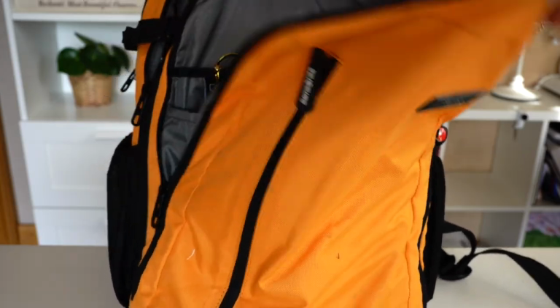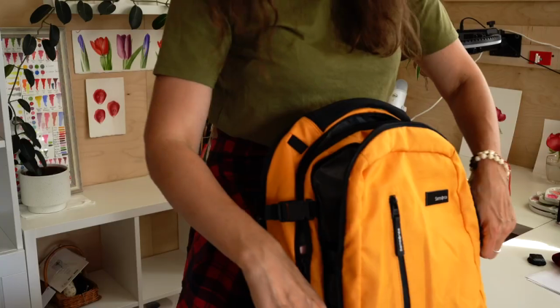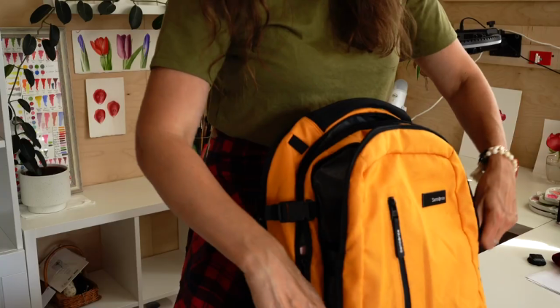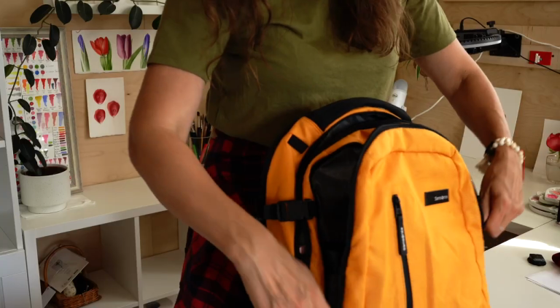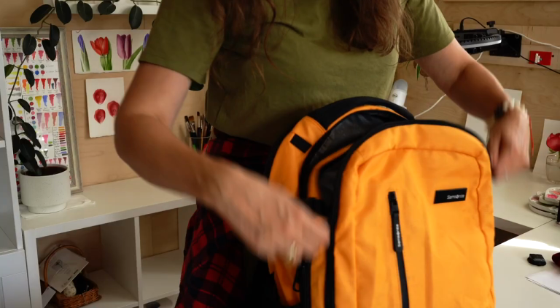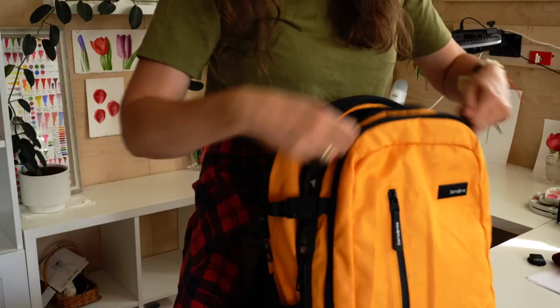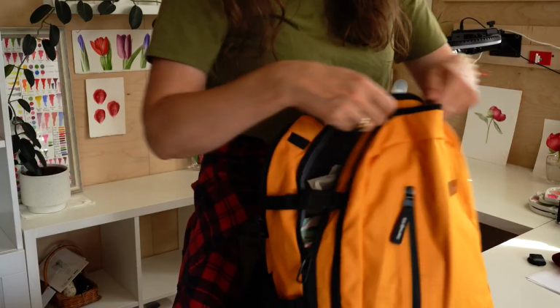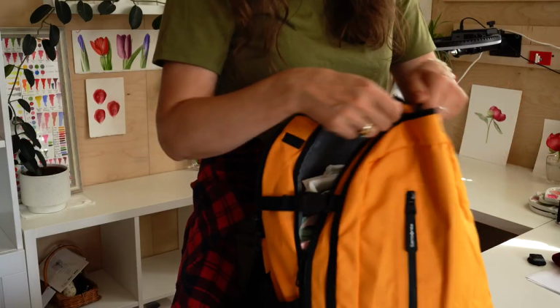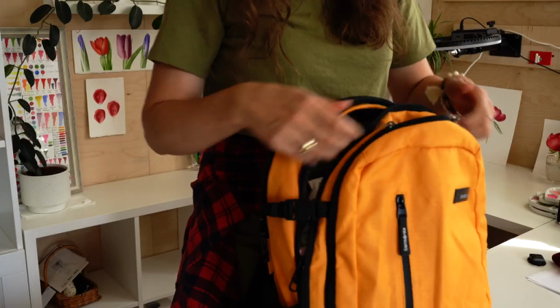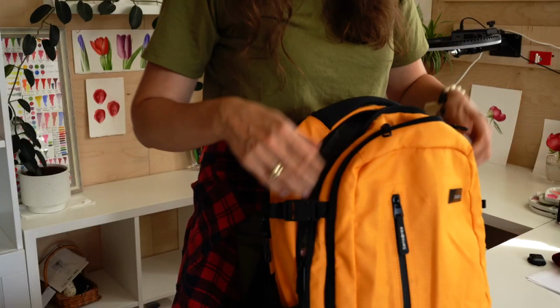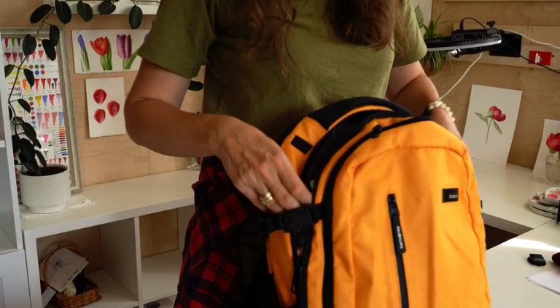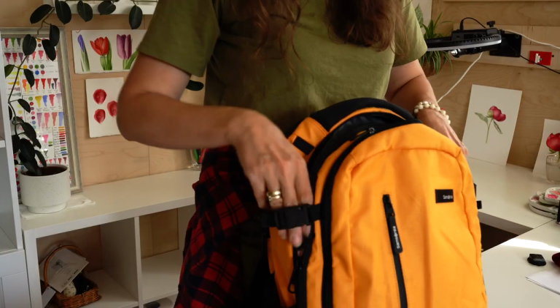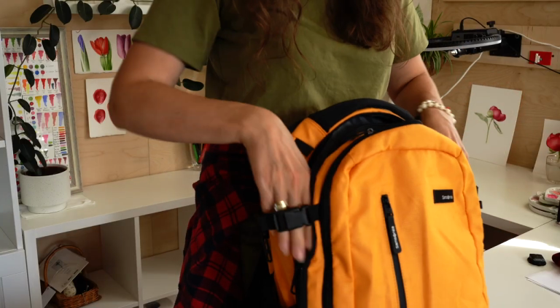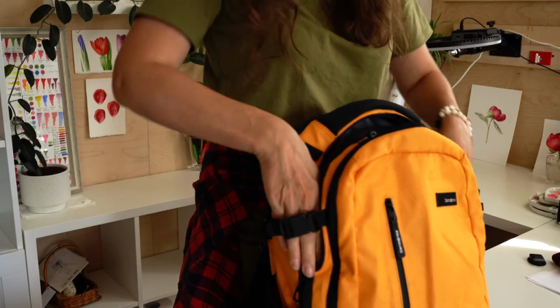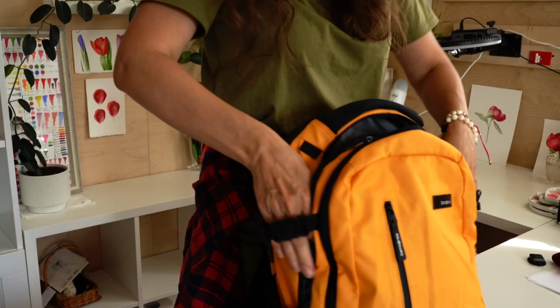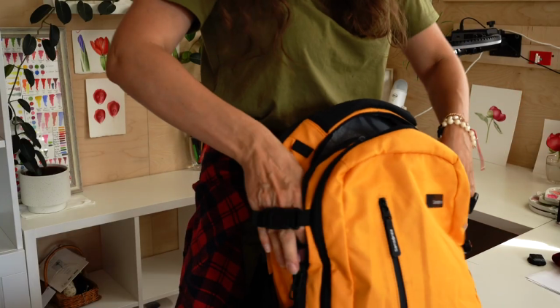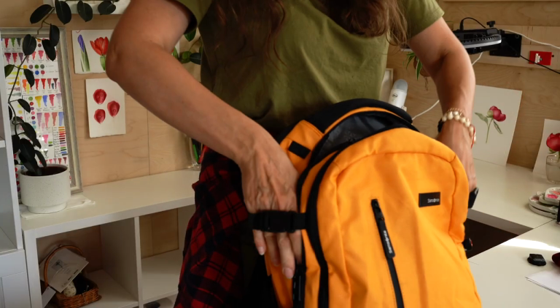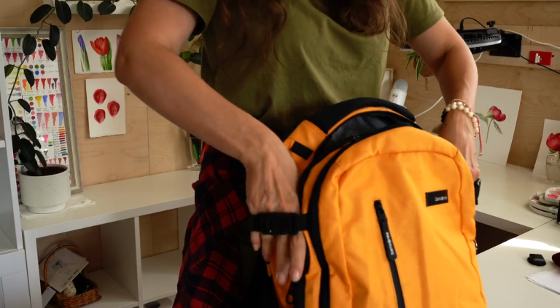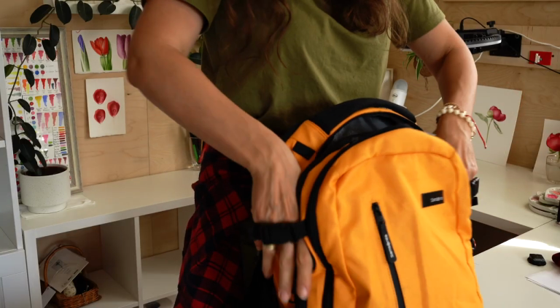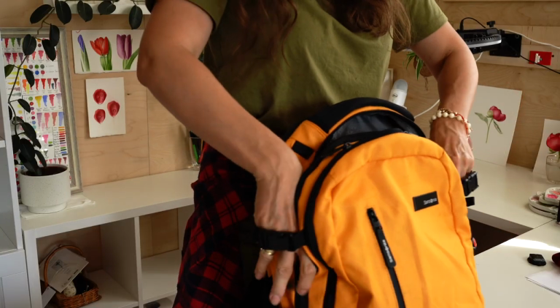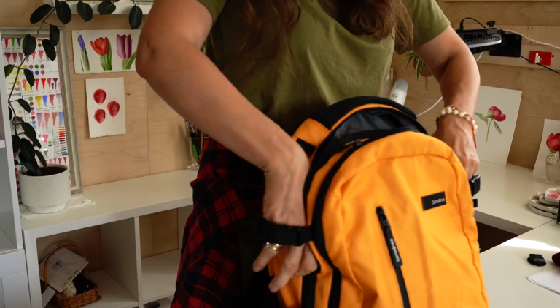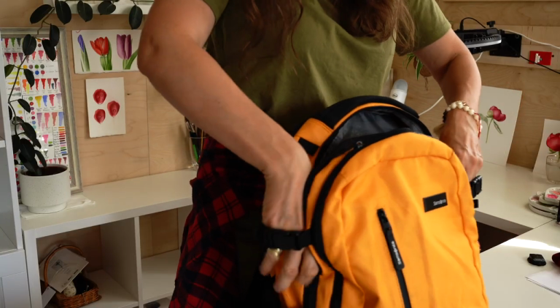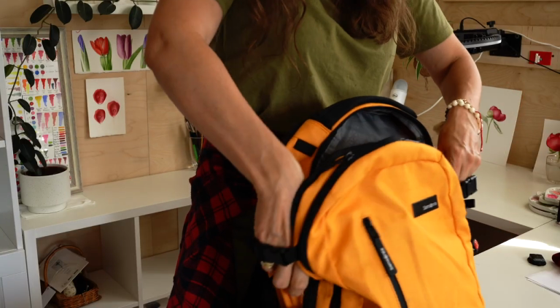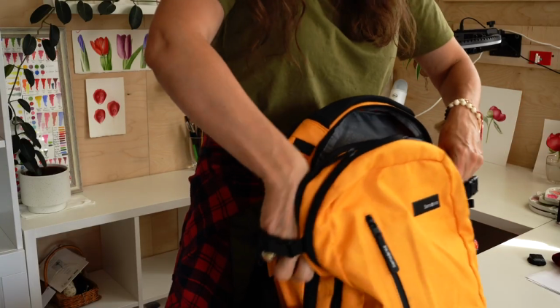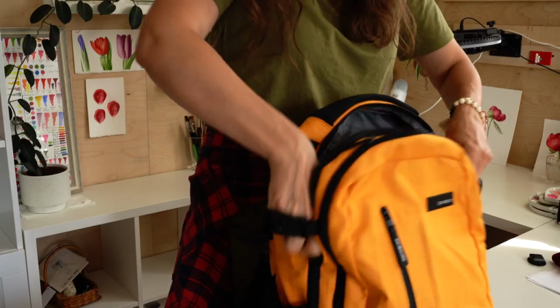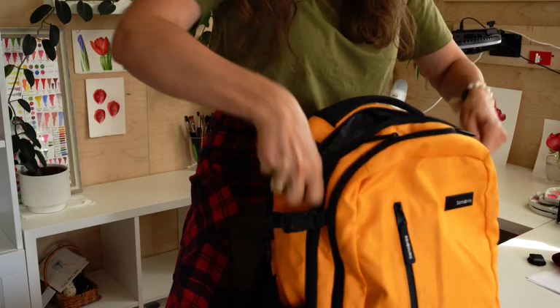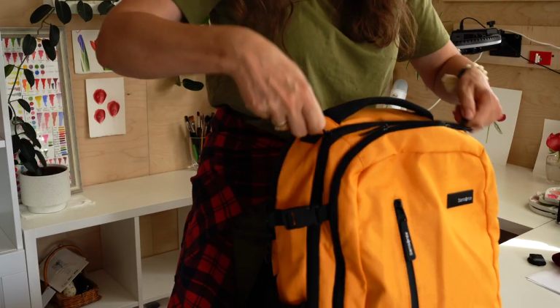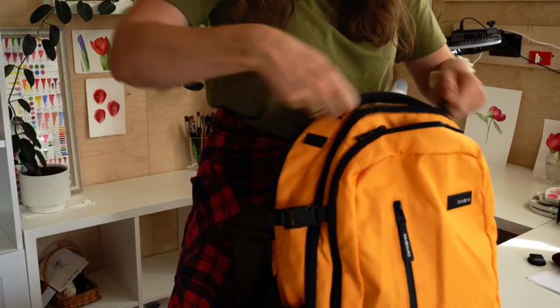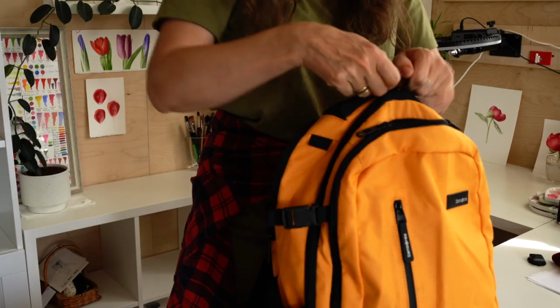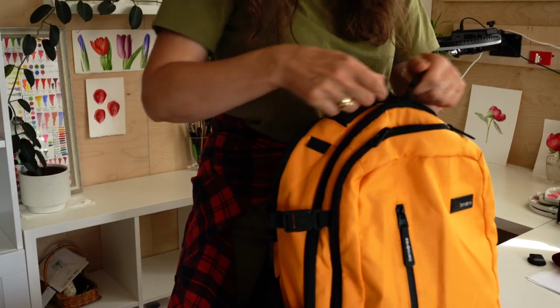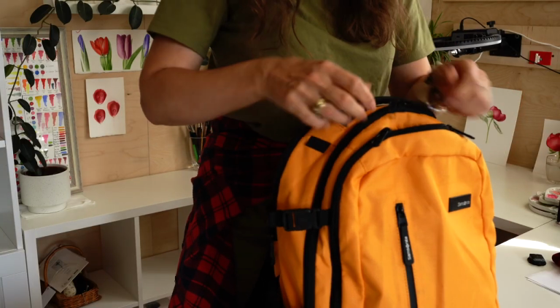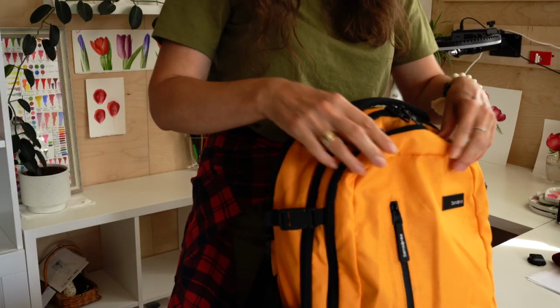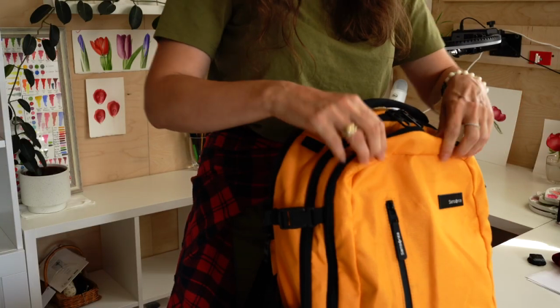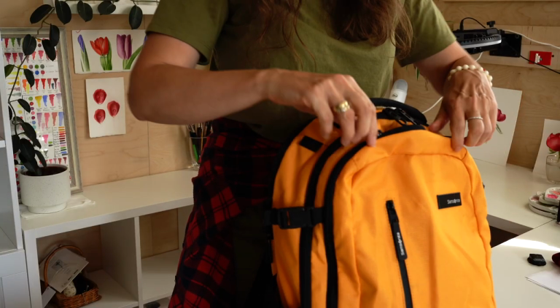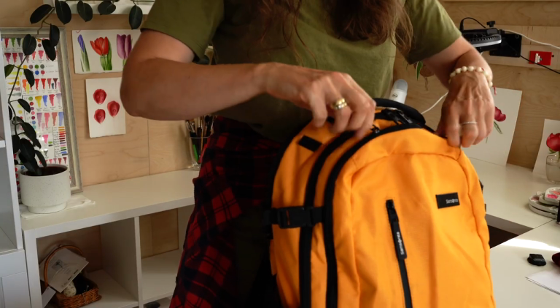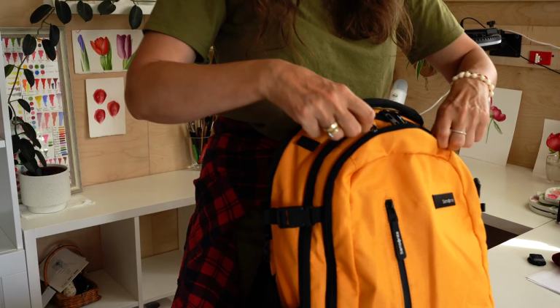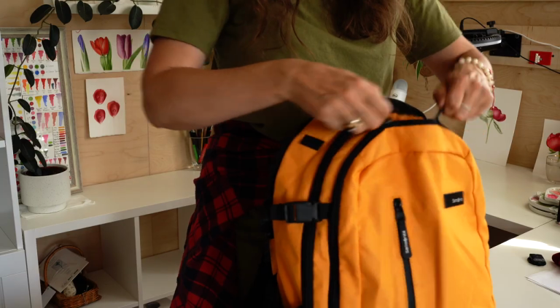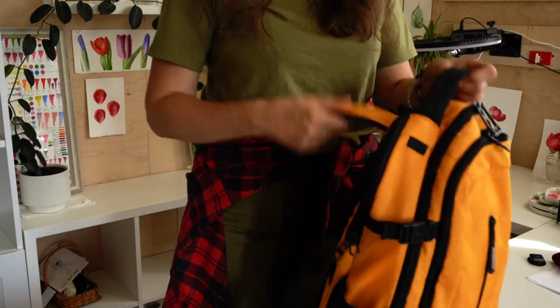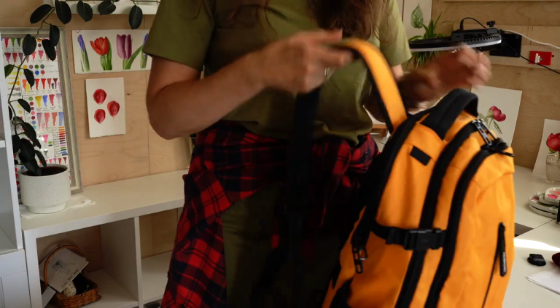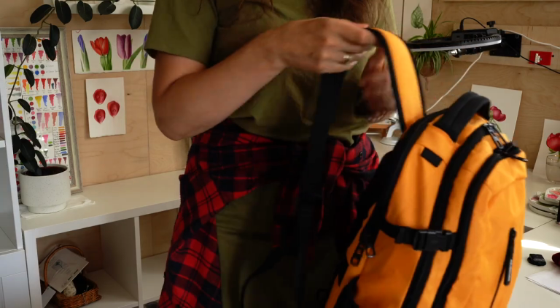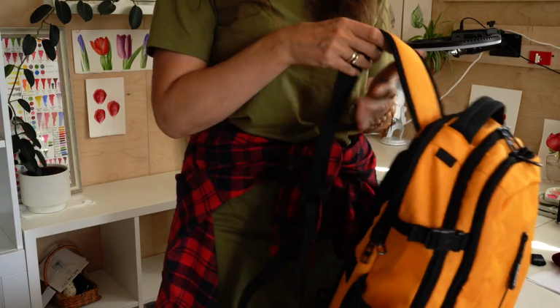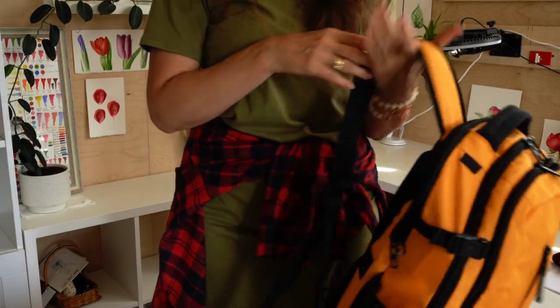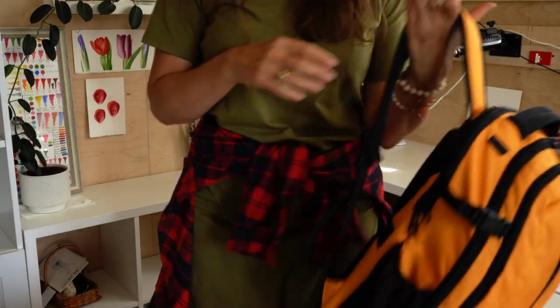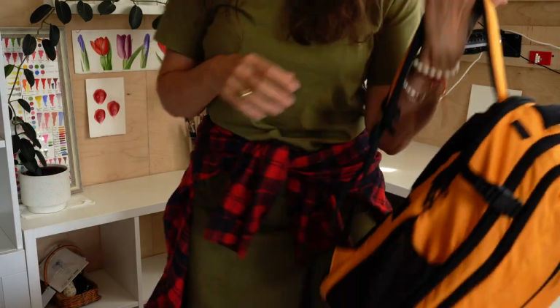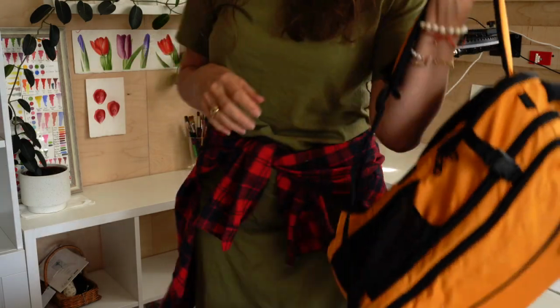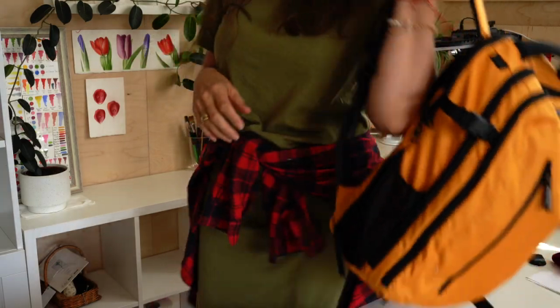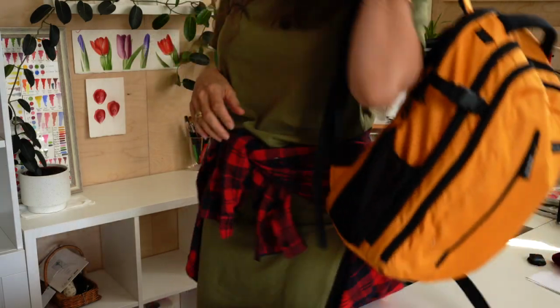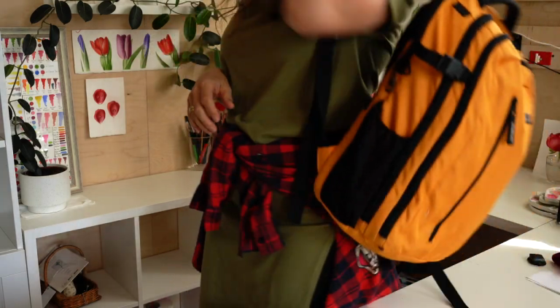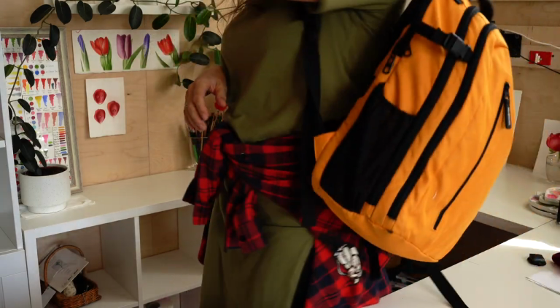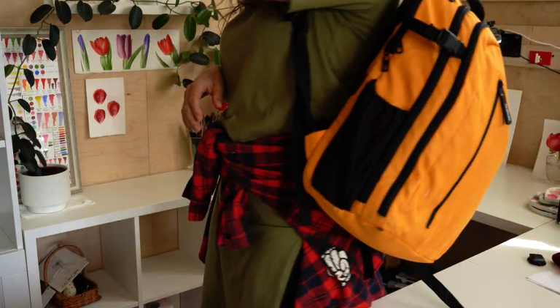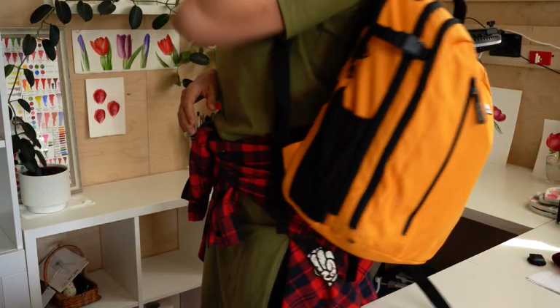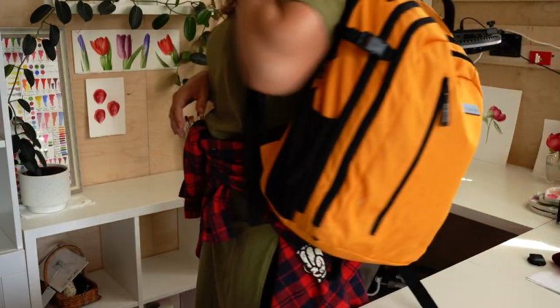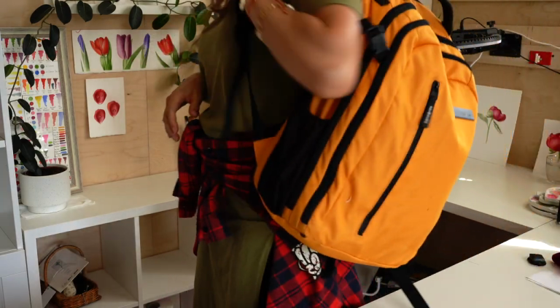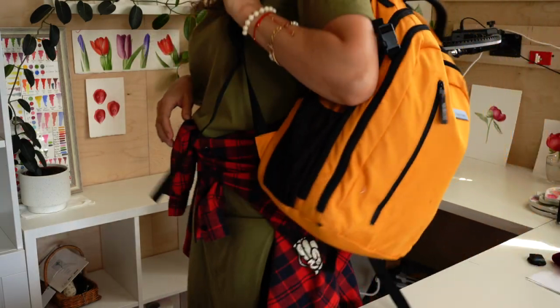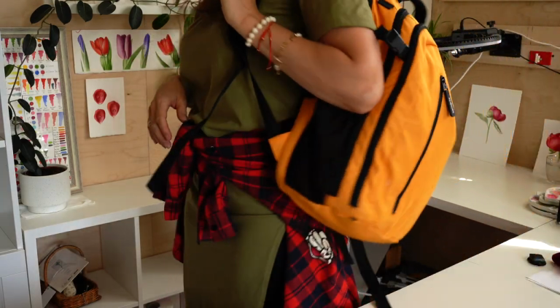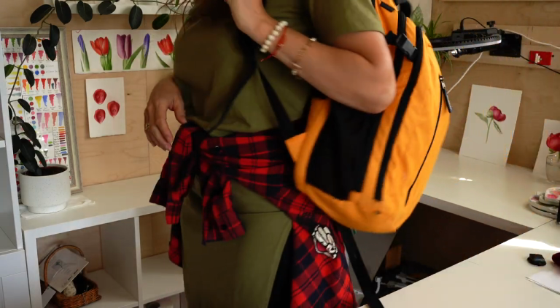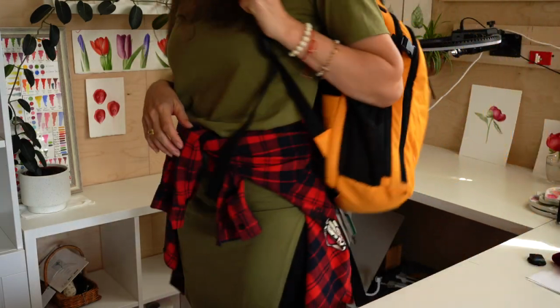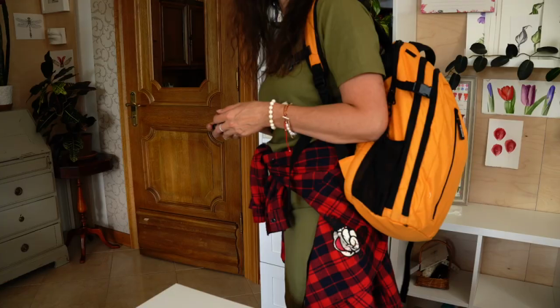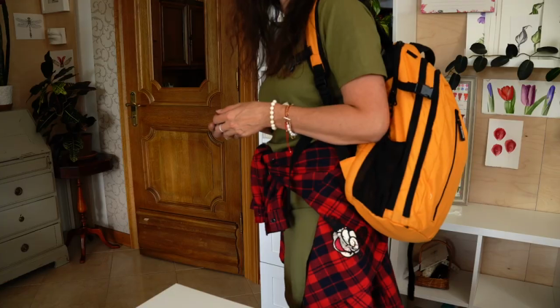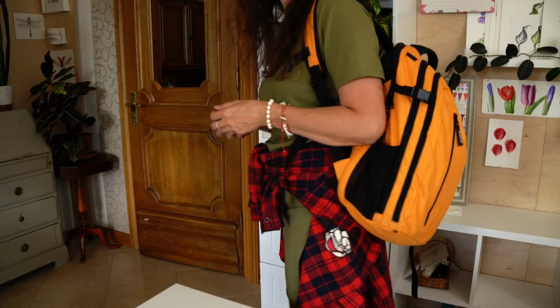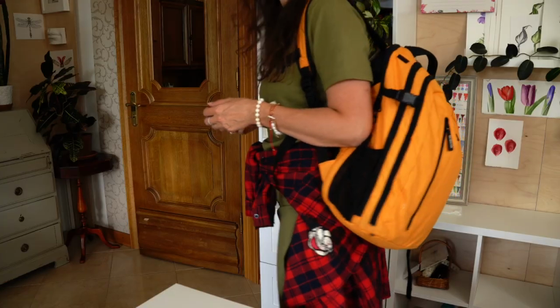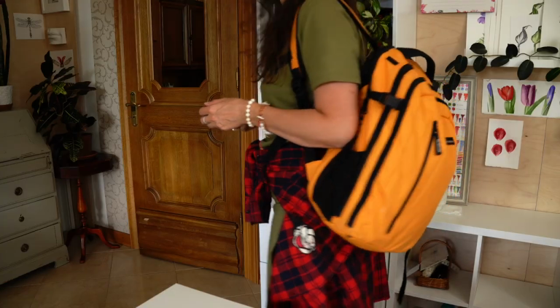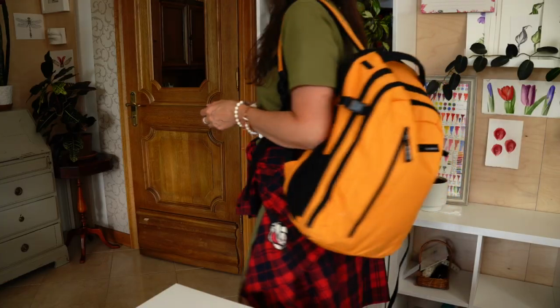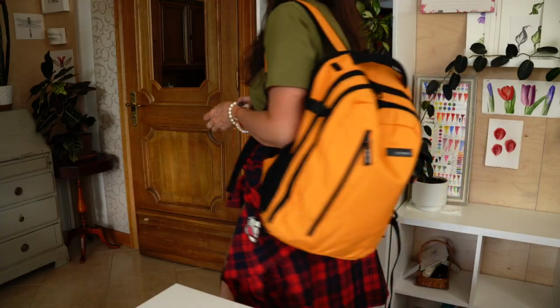Everything is packed, checked twice, then checked again, and I'm ready to go on our family adventure.